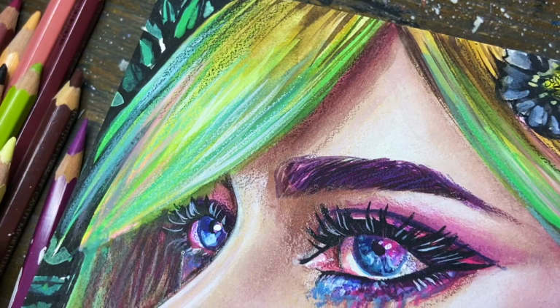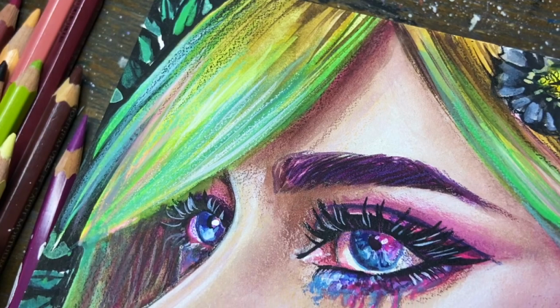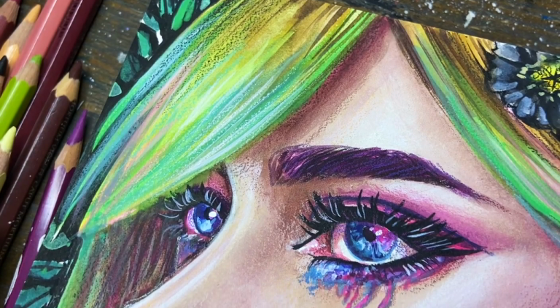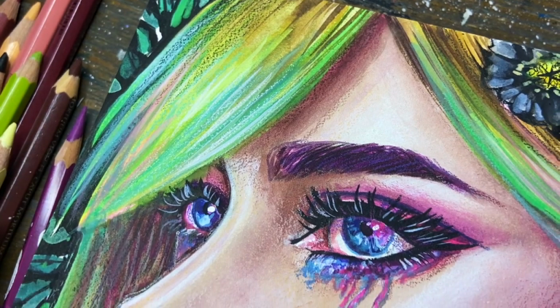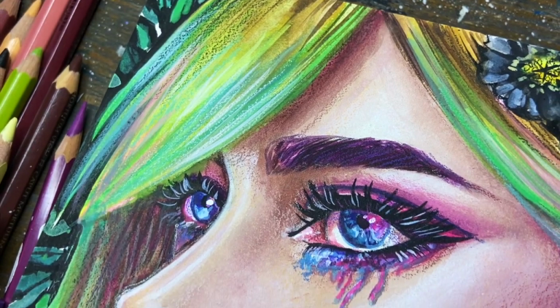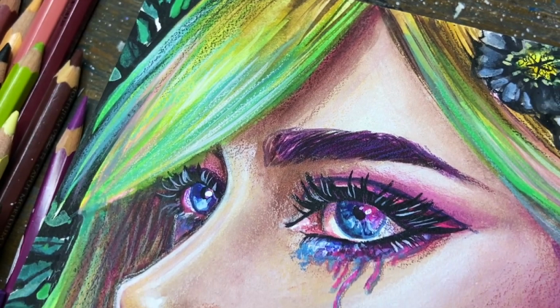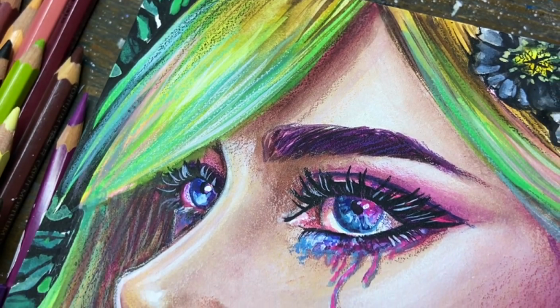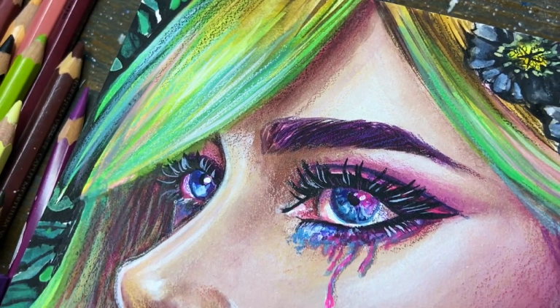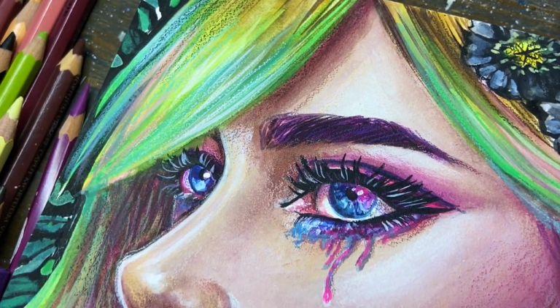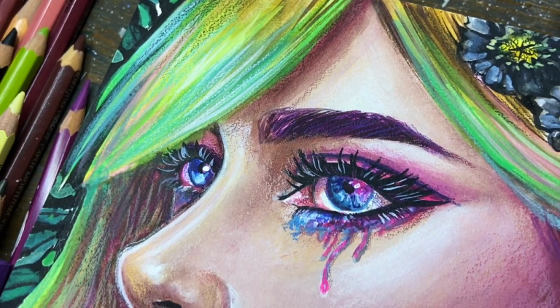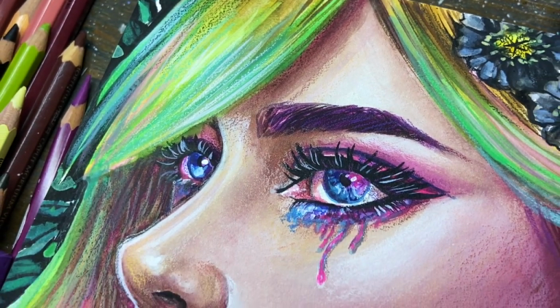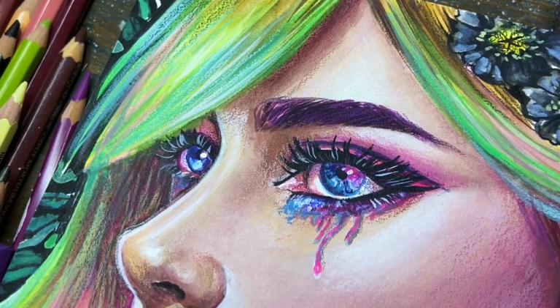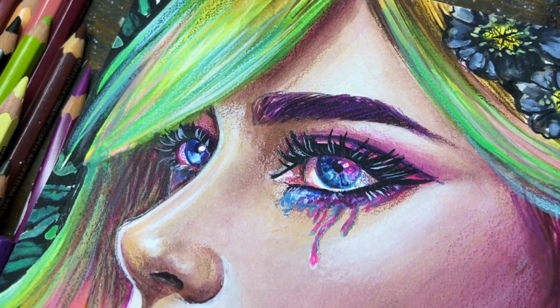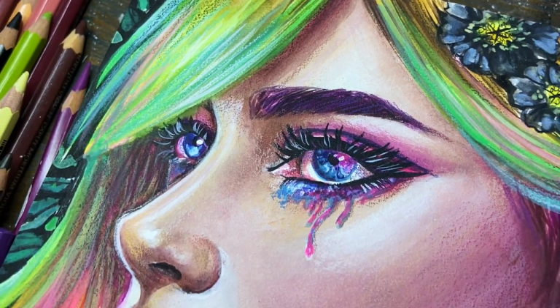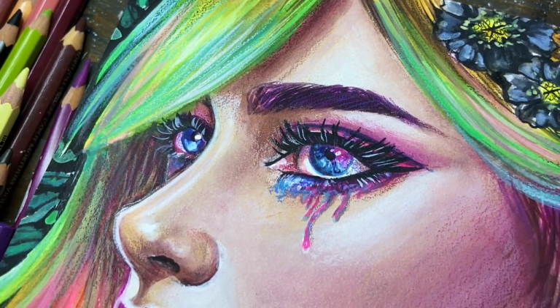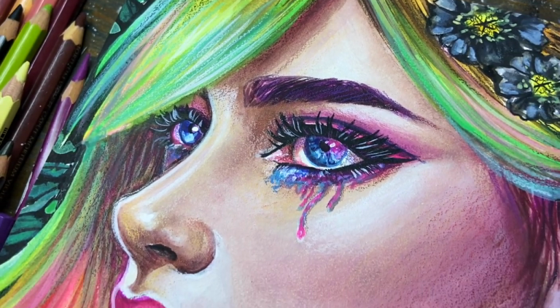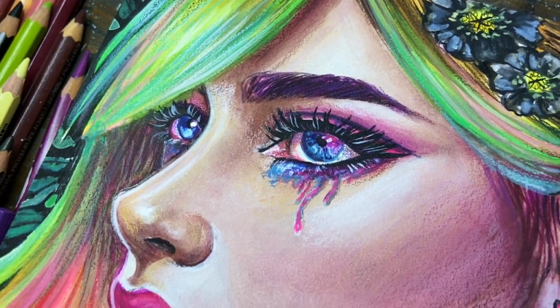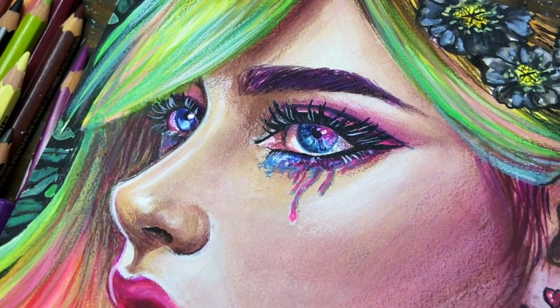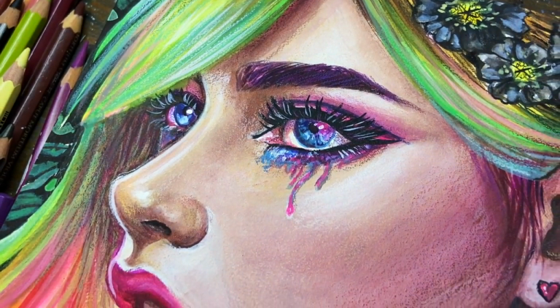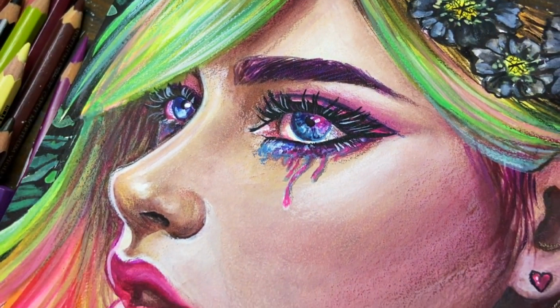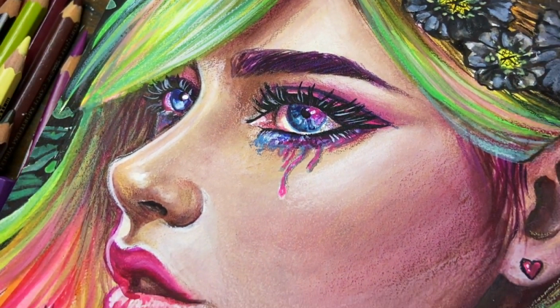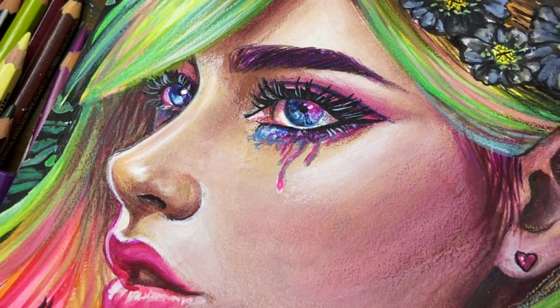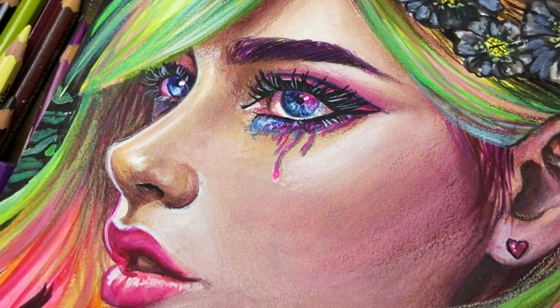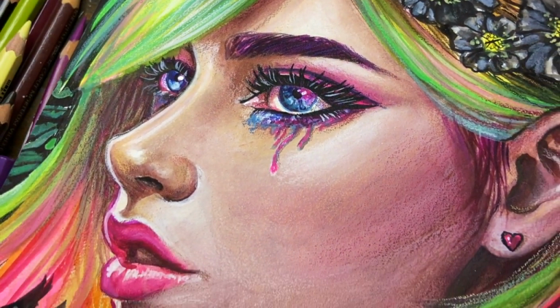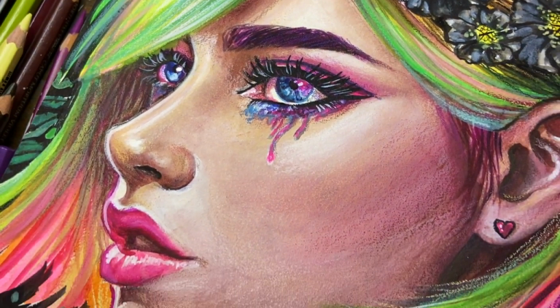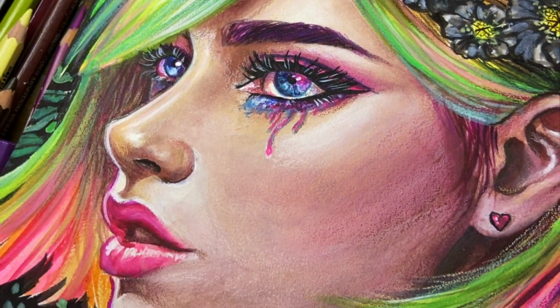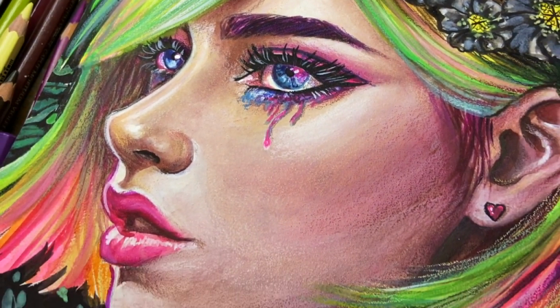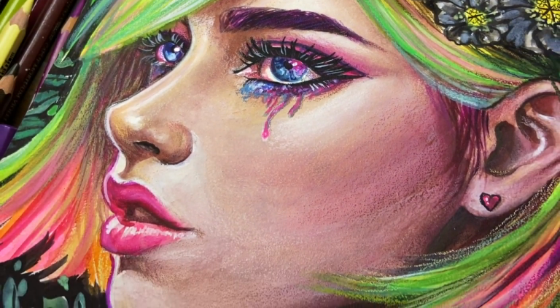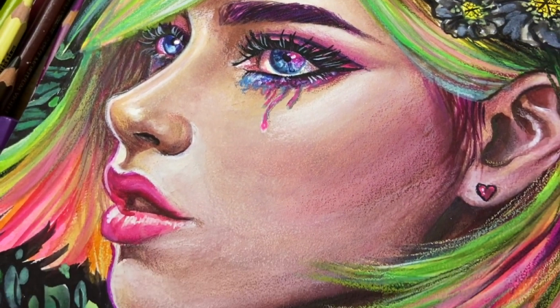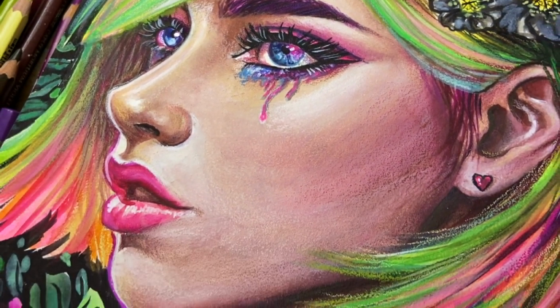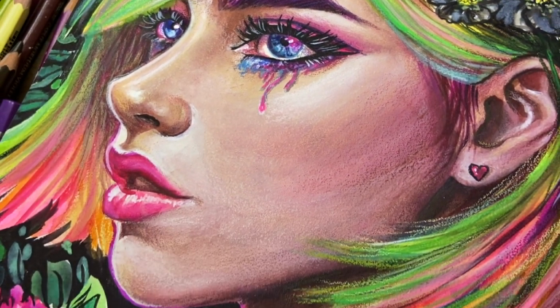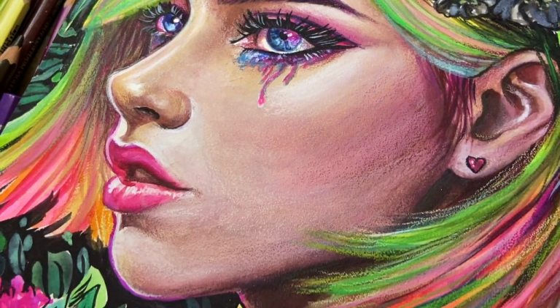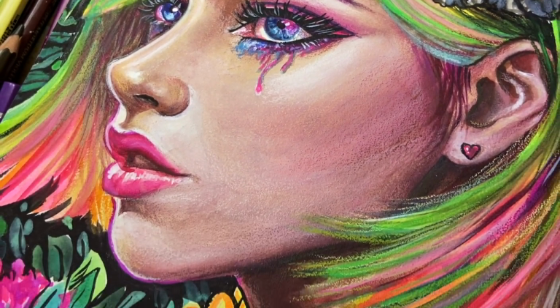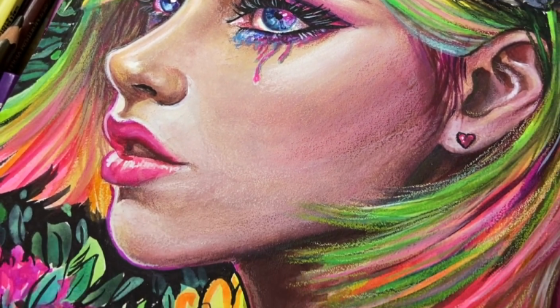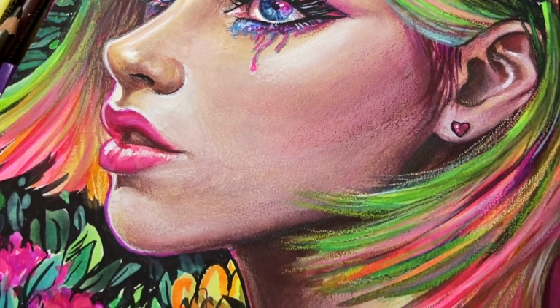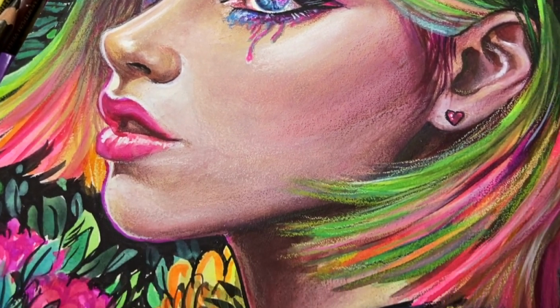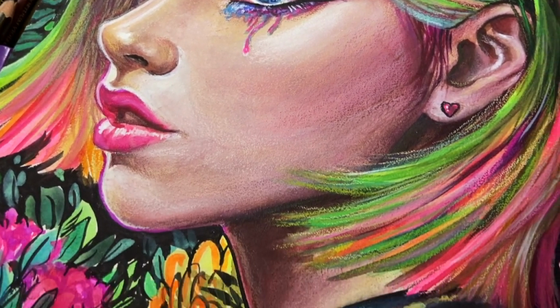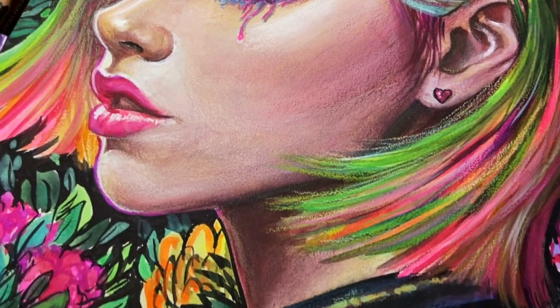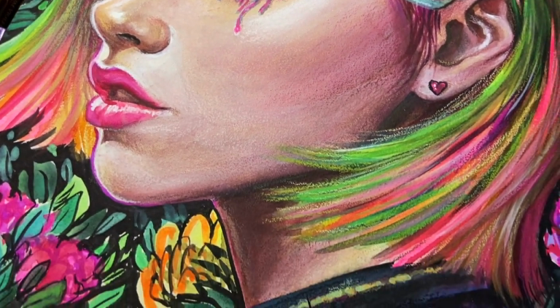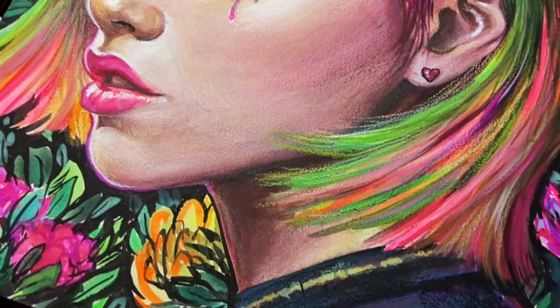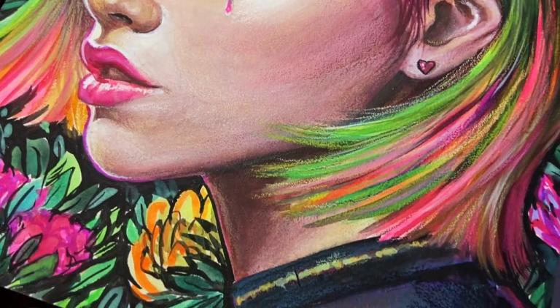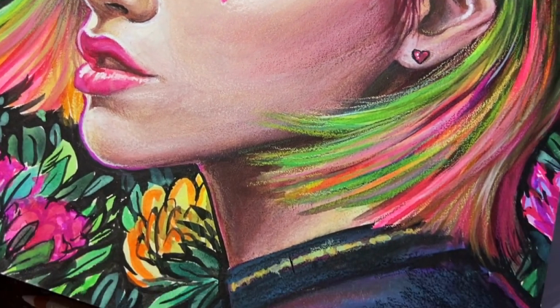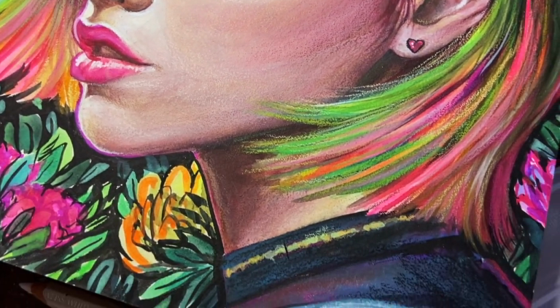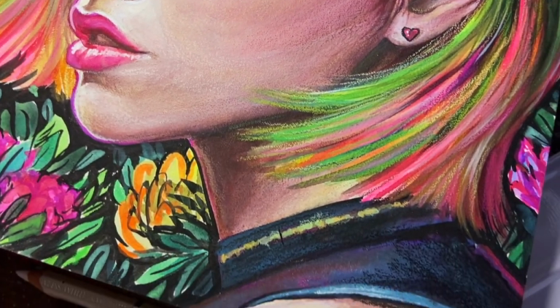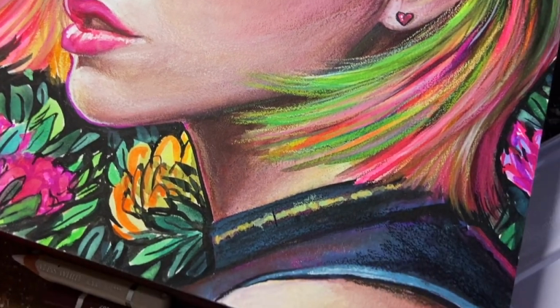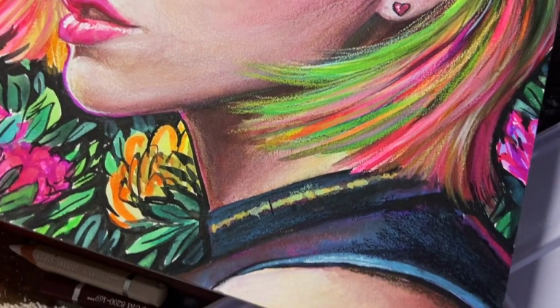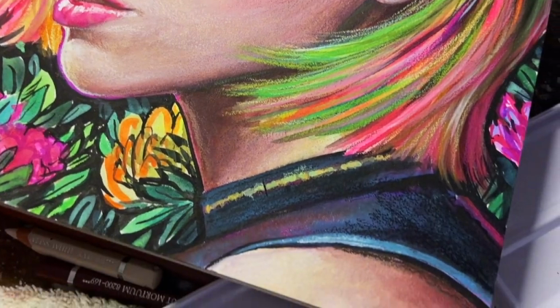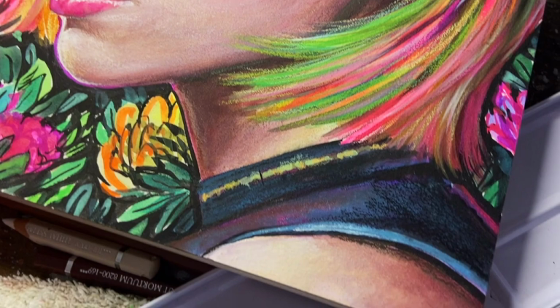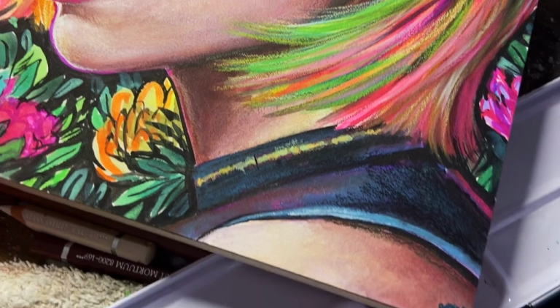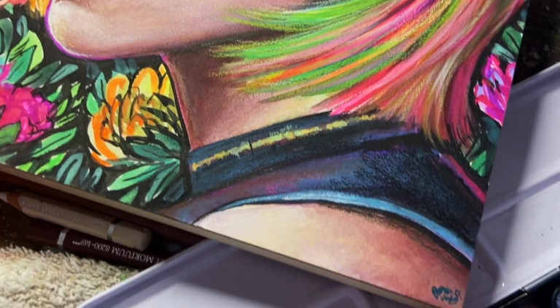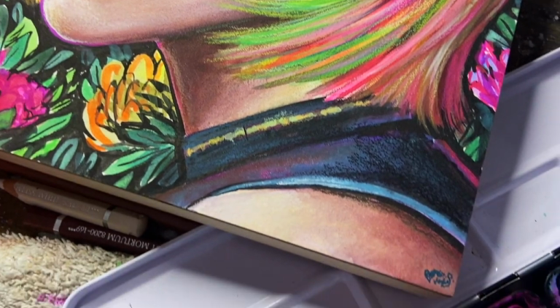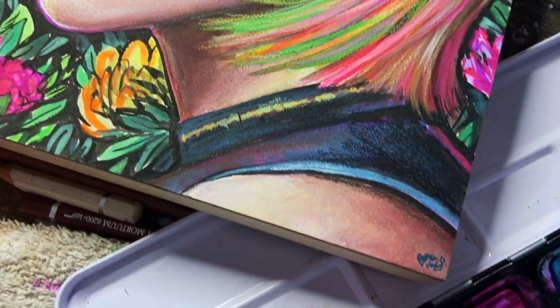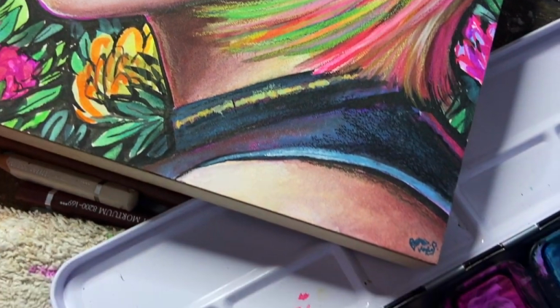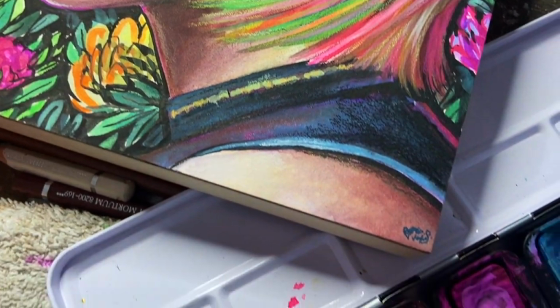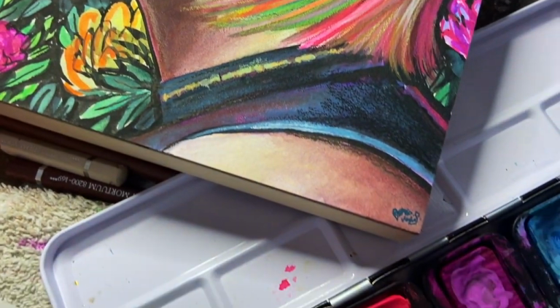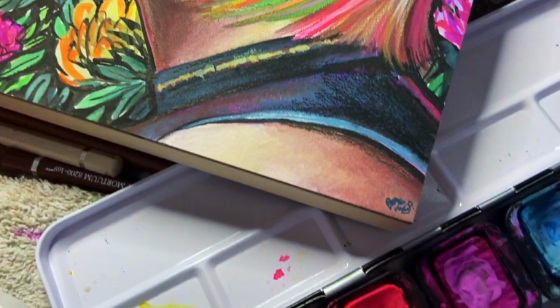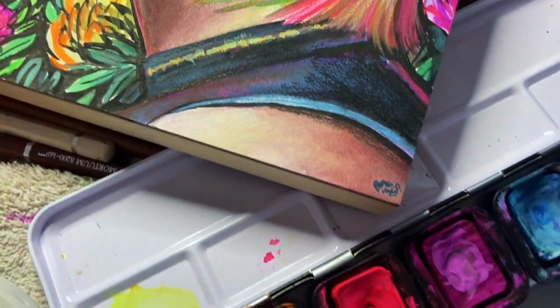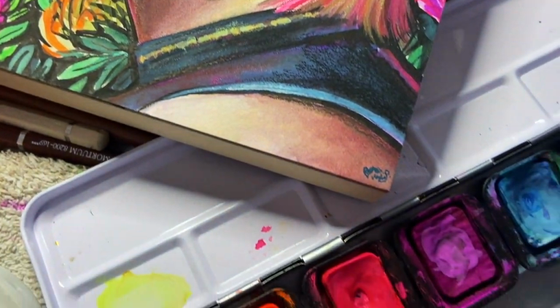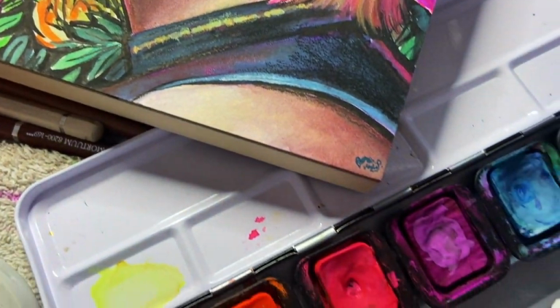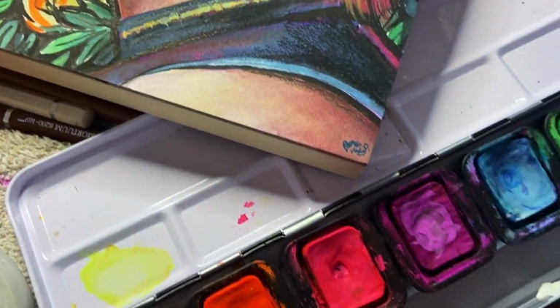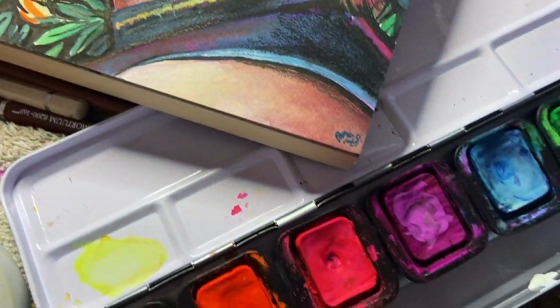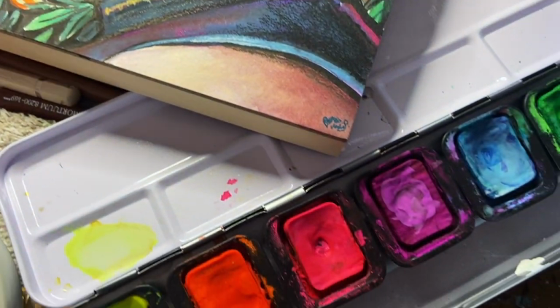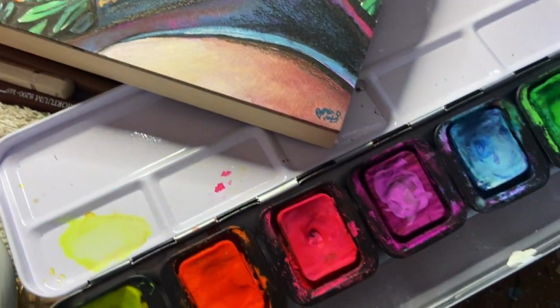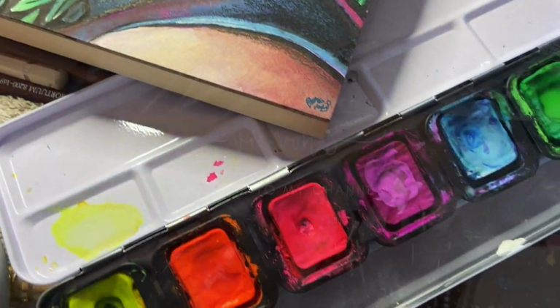Today we're going to talk all about neon watercolors. If you're looking to add a pop of color to your illustration, then you're in the right place.